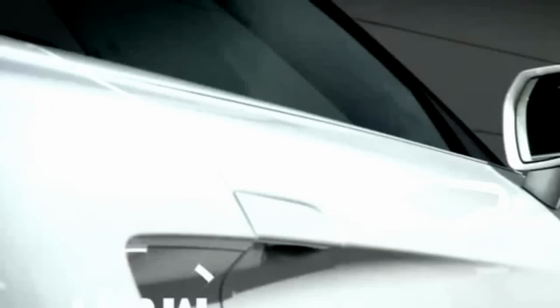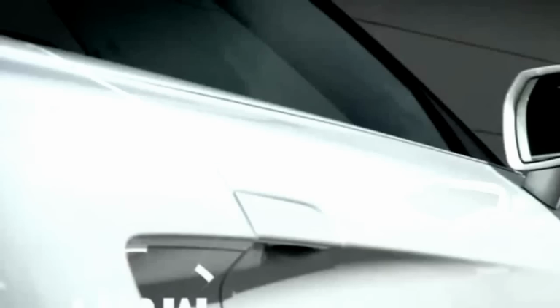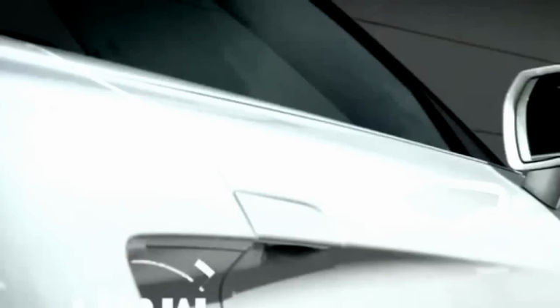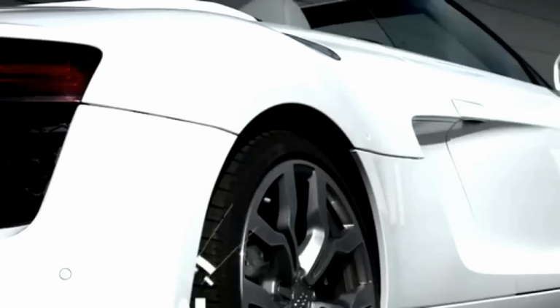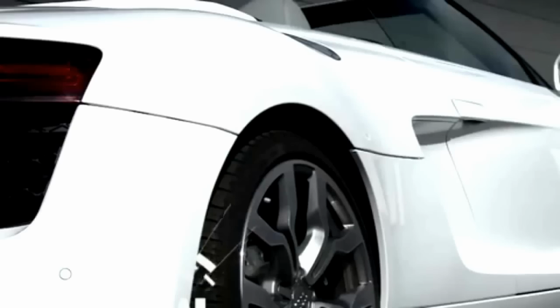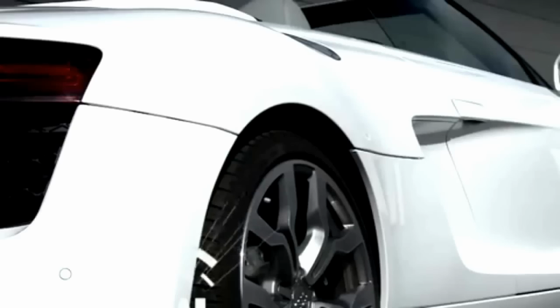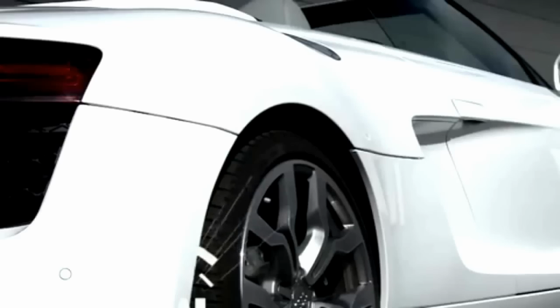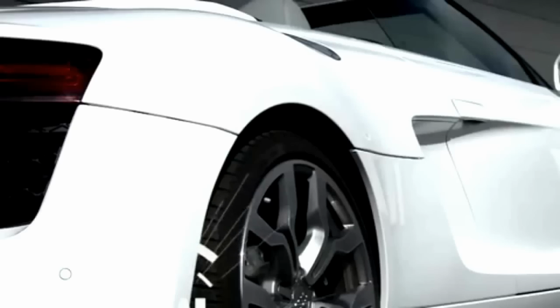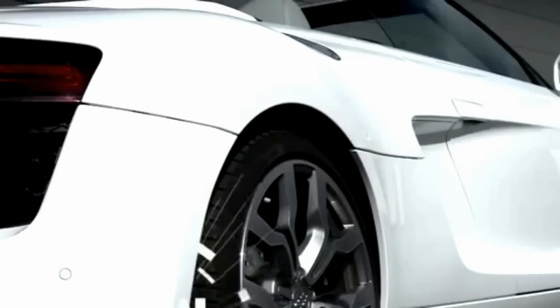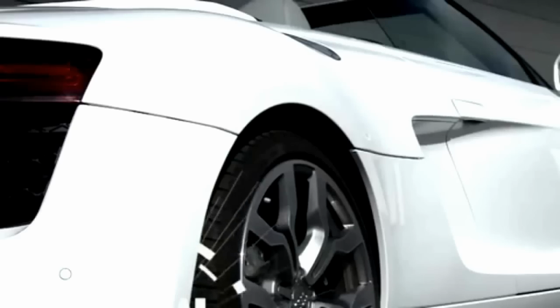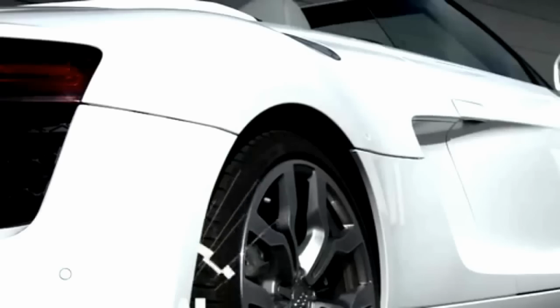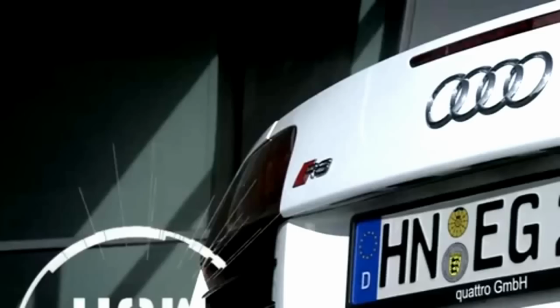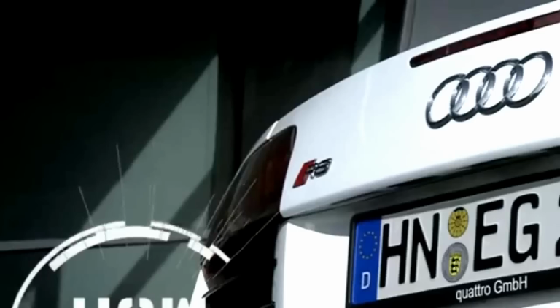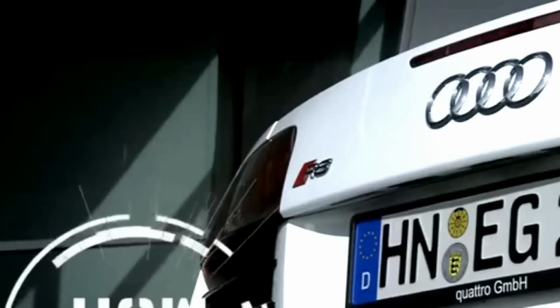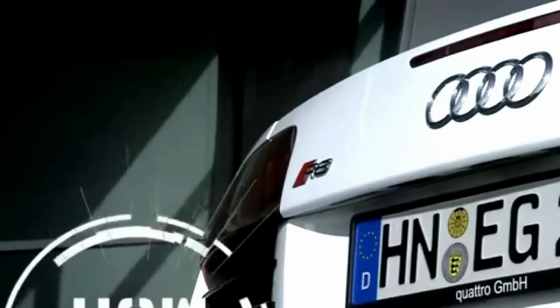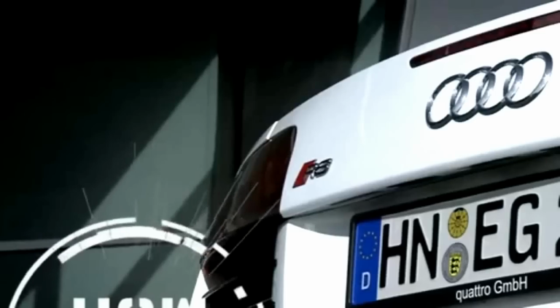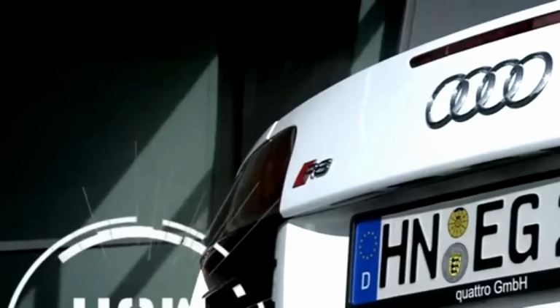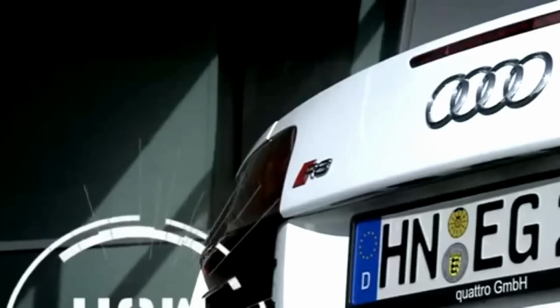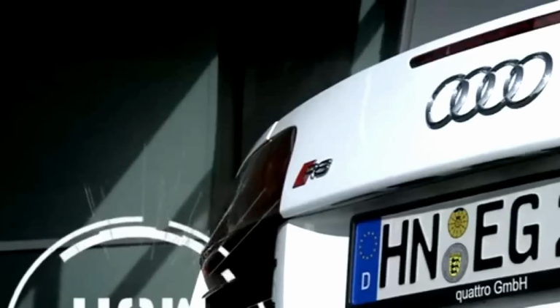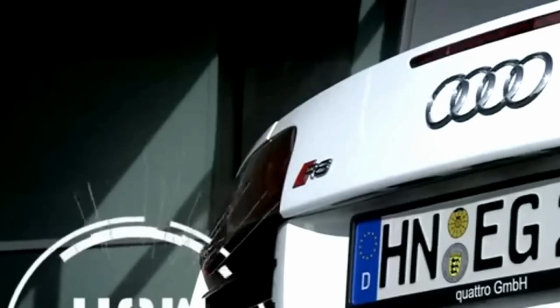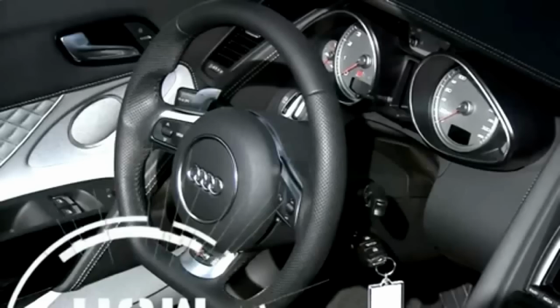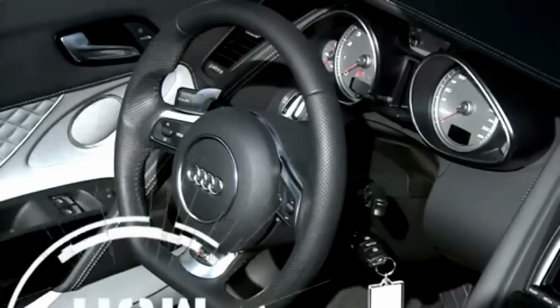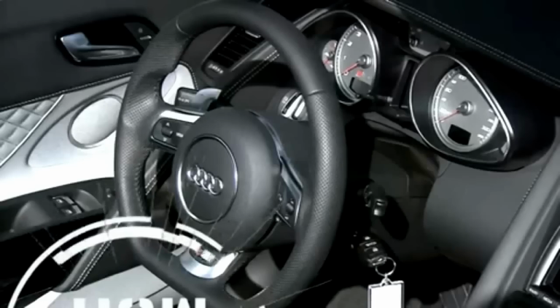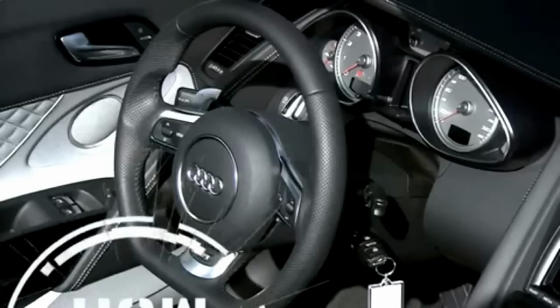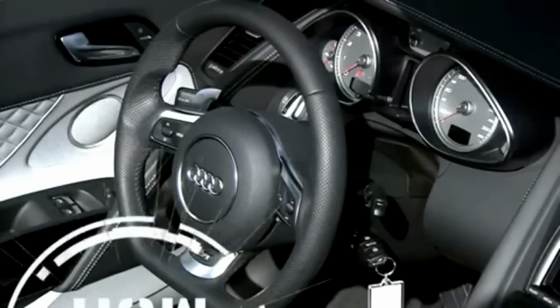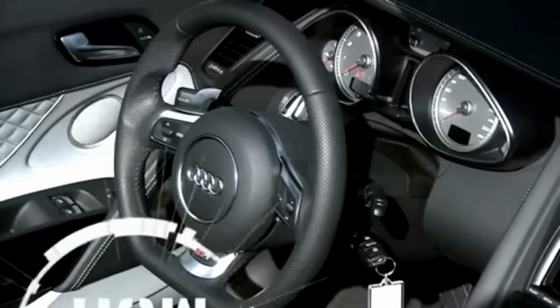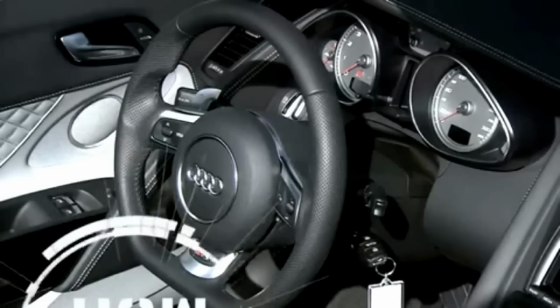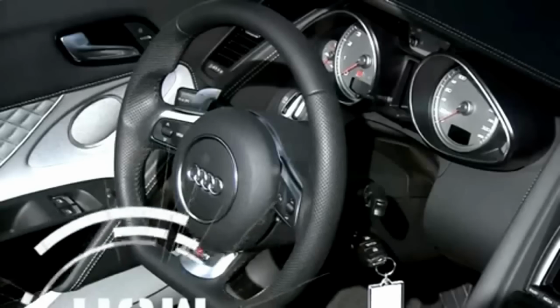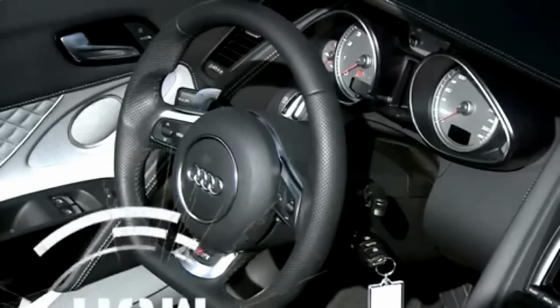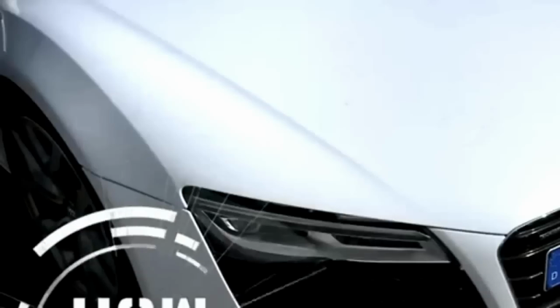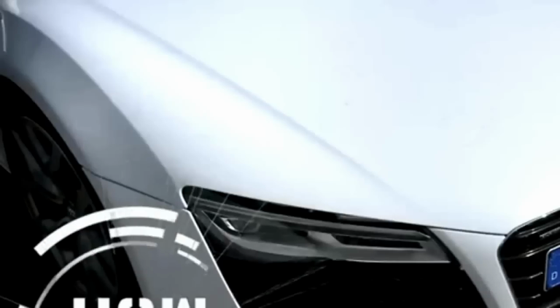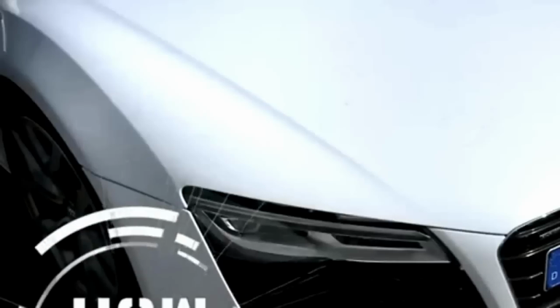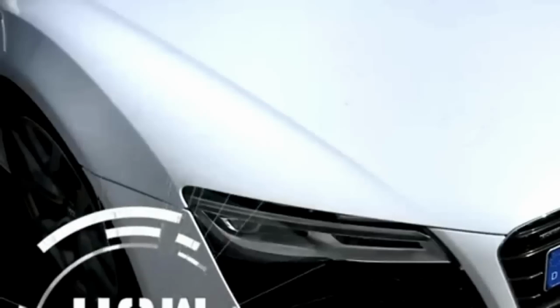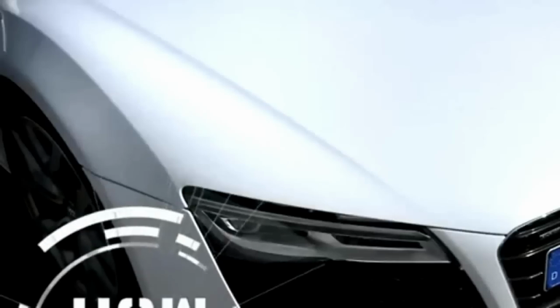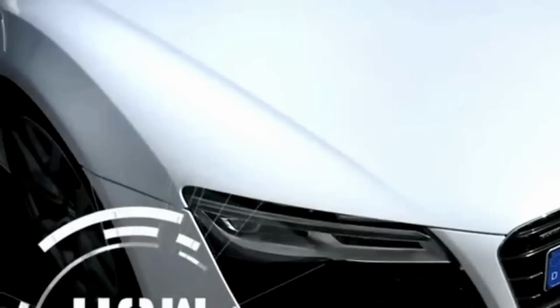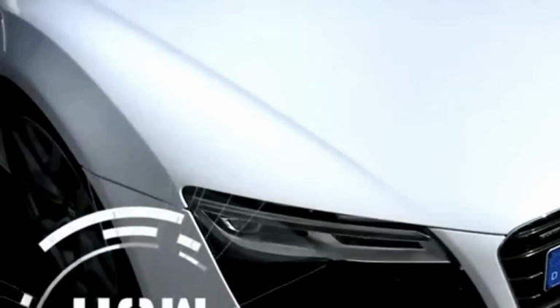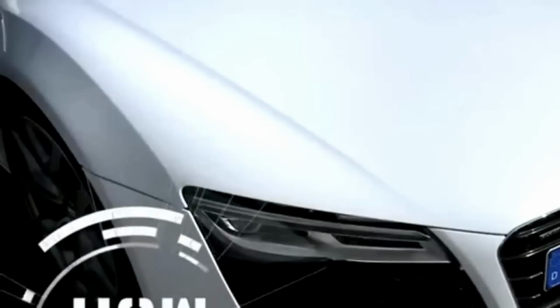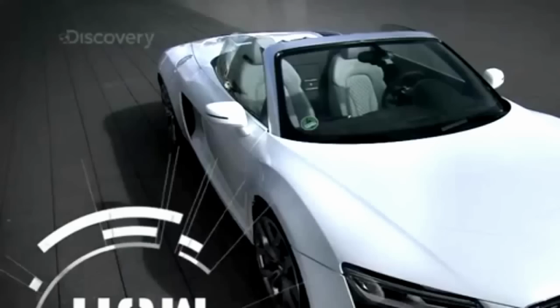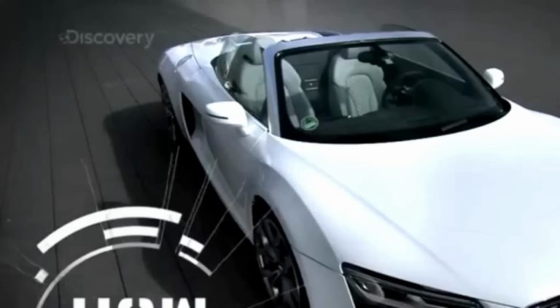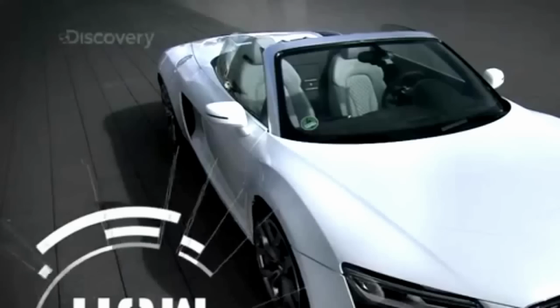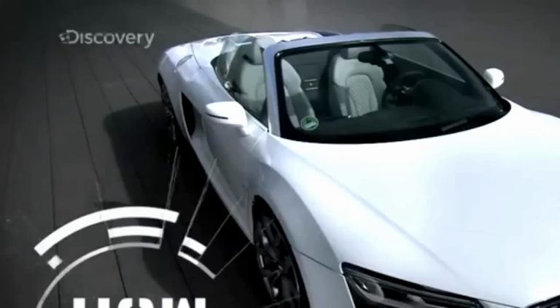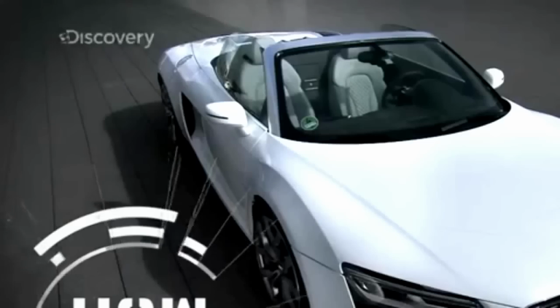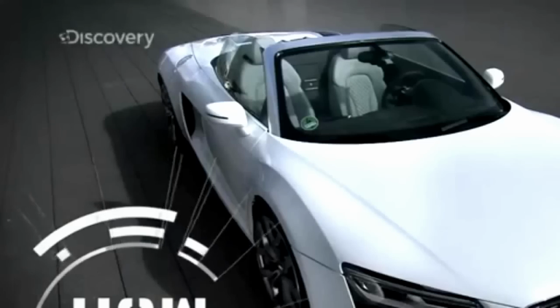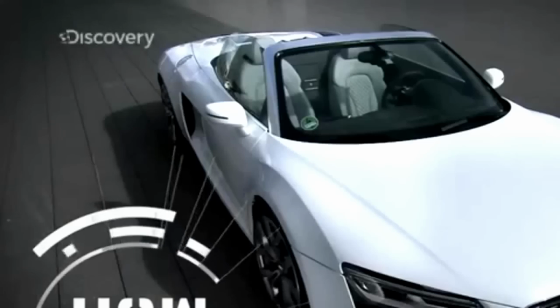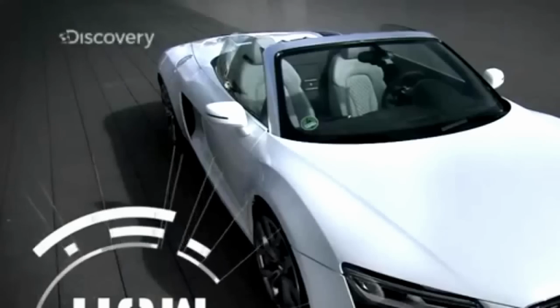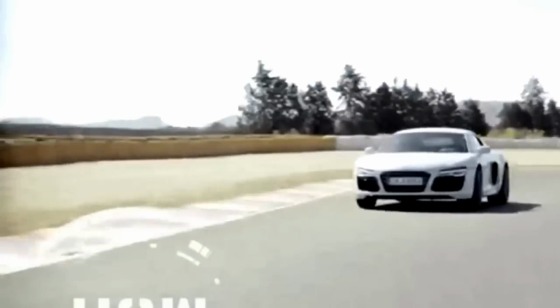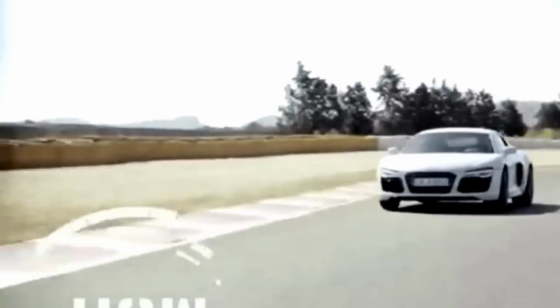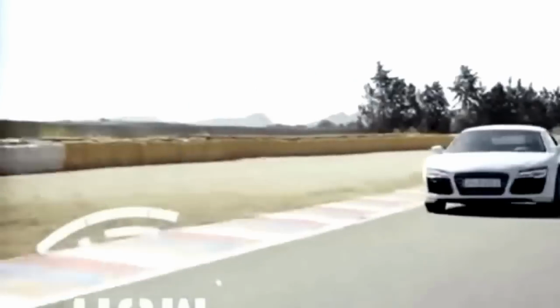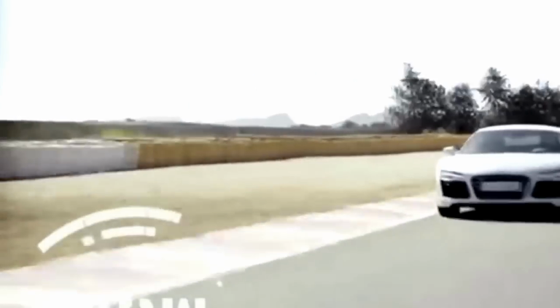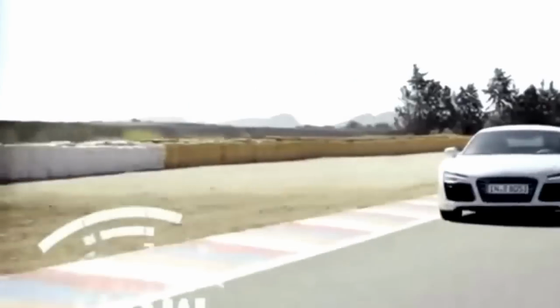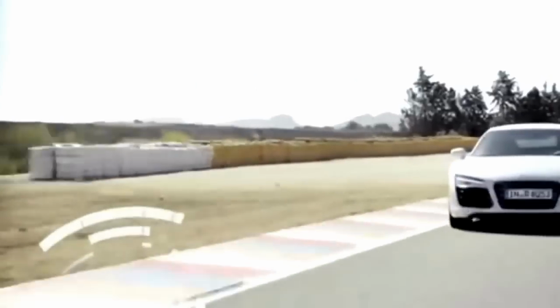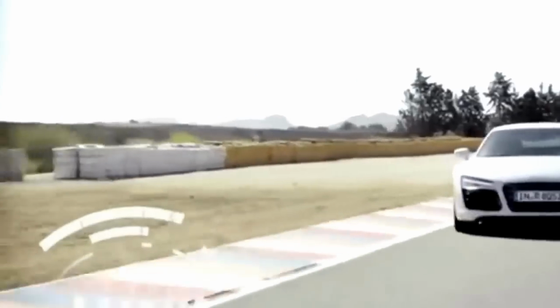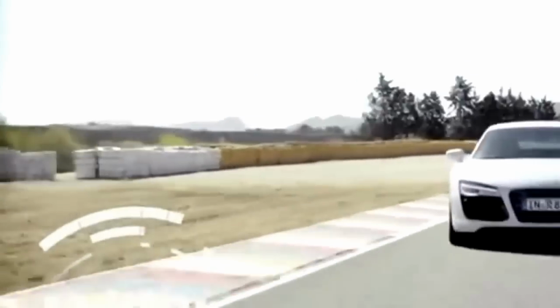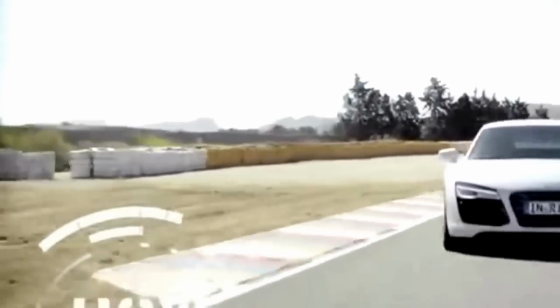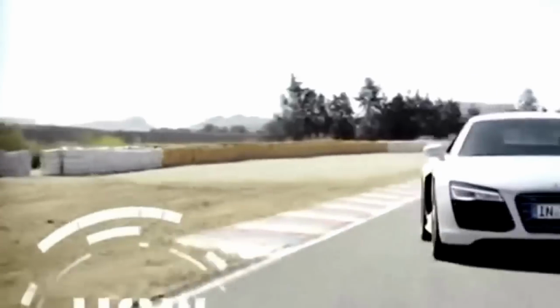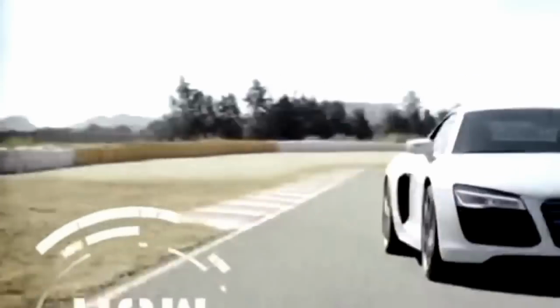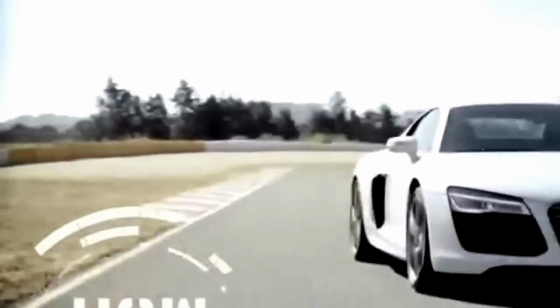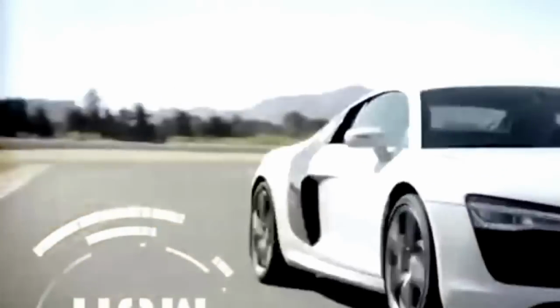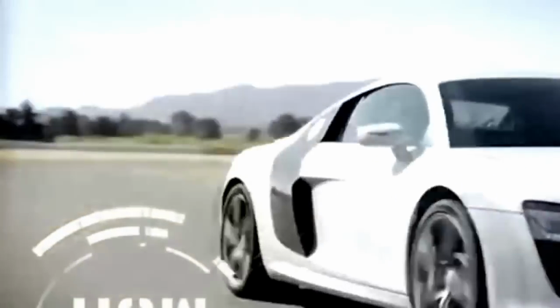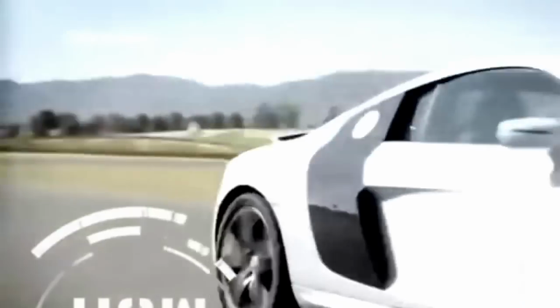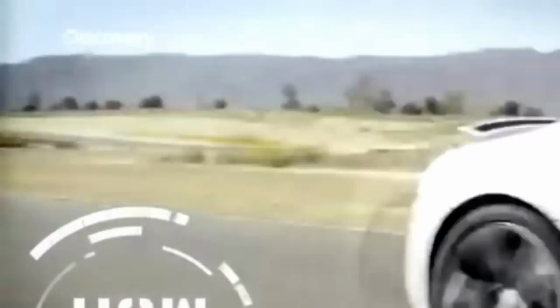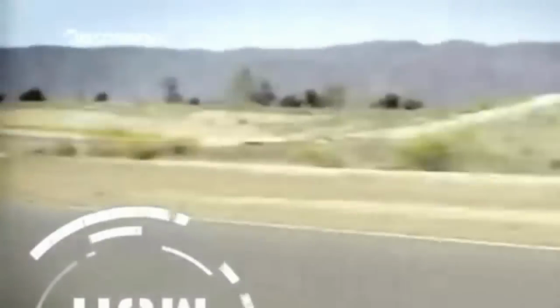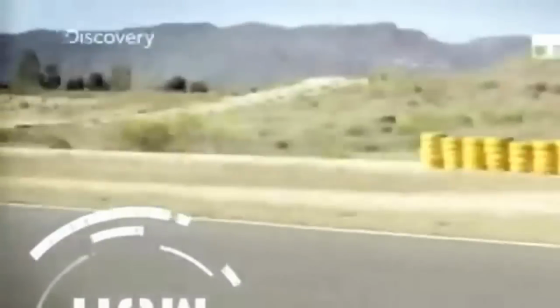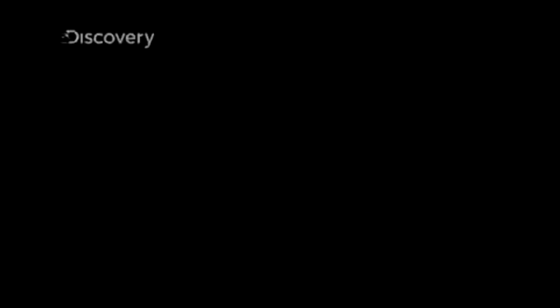Today on How It's Made Dream Cars, a supercar inspired by multiple Le Mans winning race cars — the Audi R8.